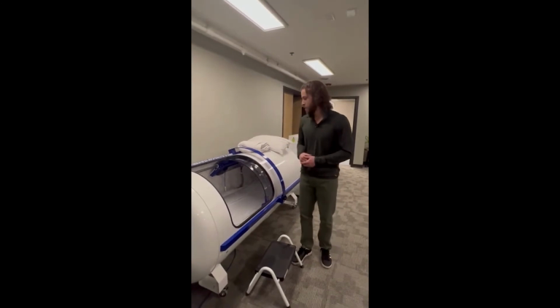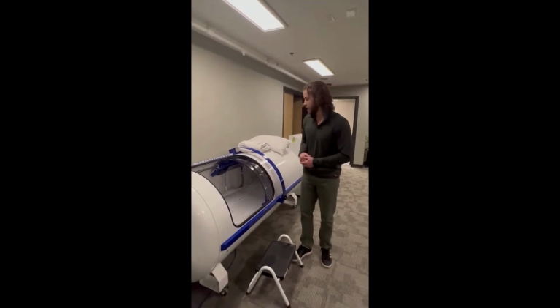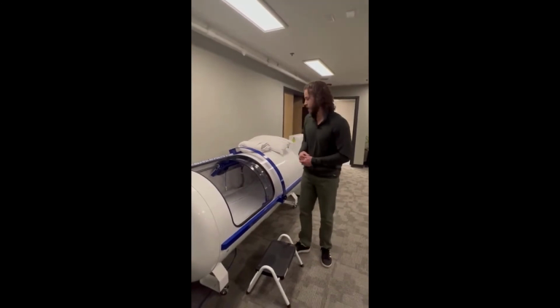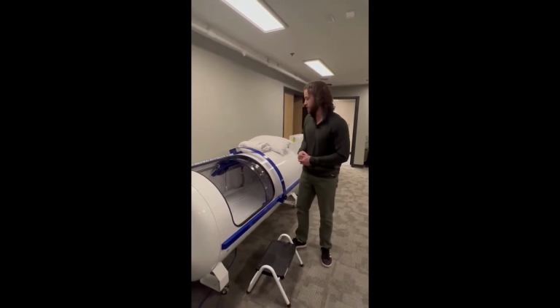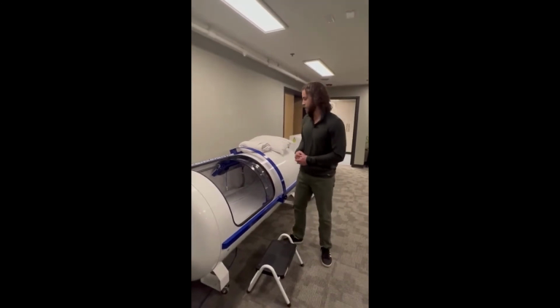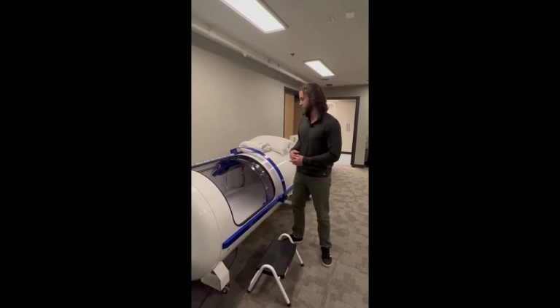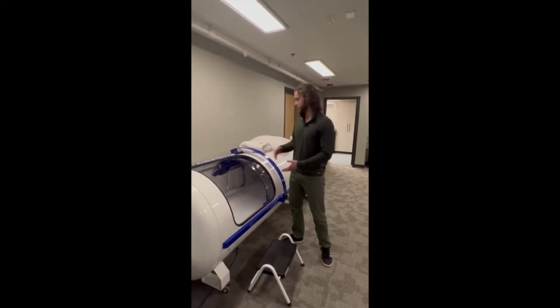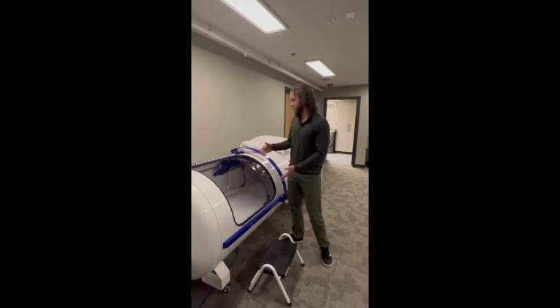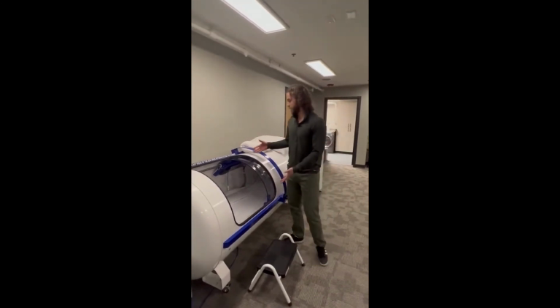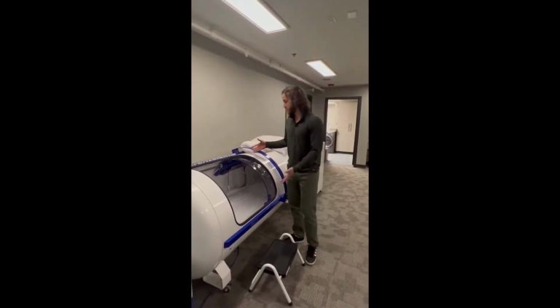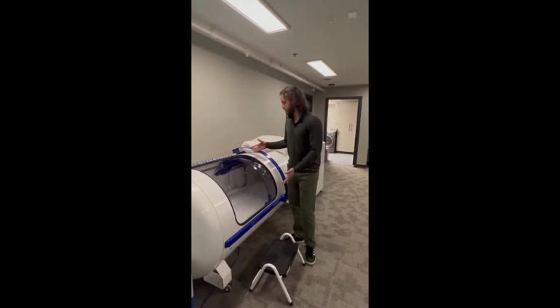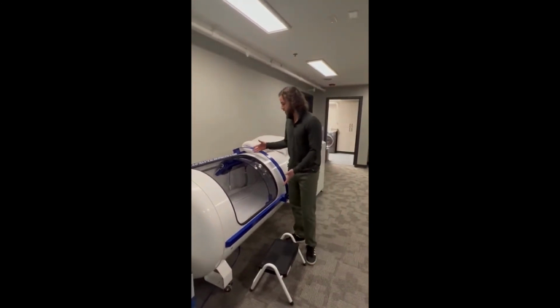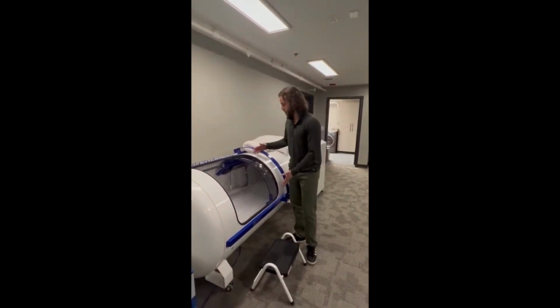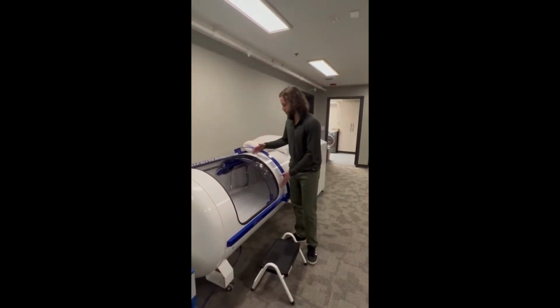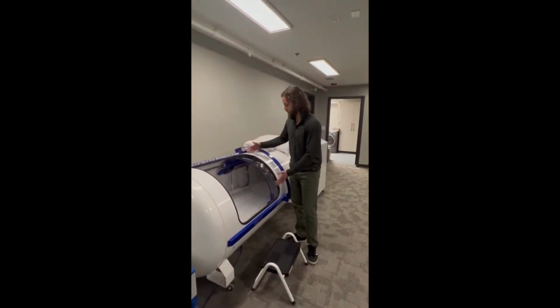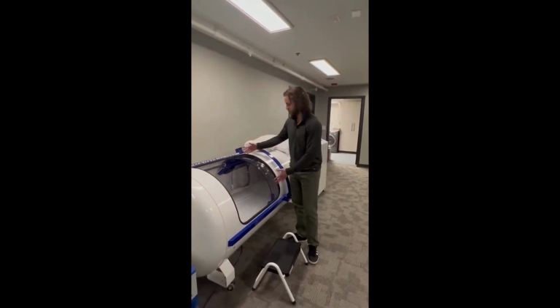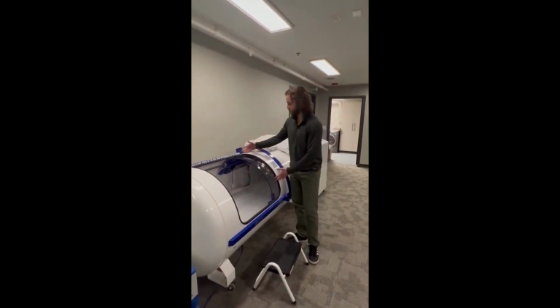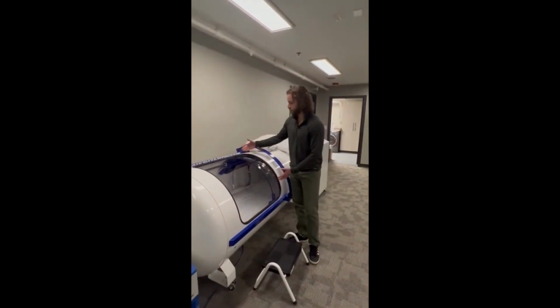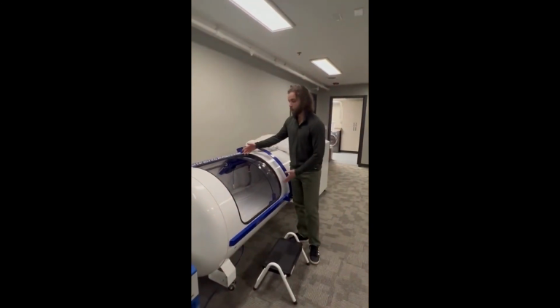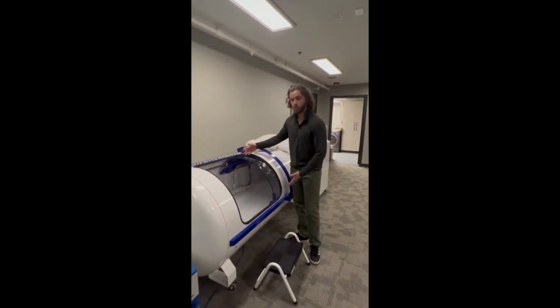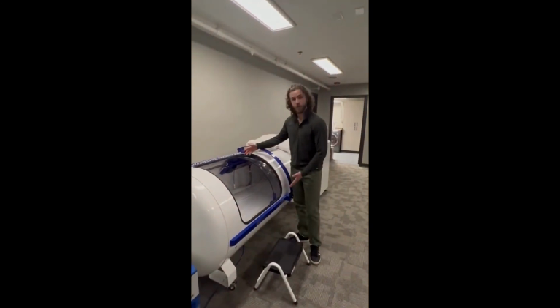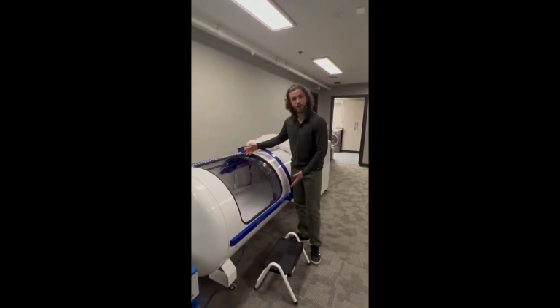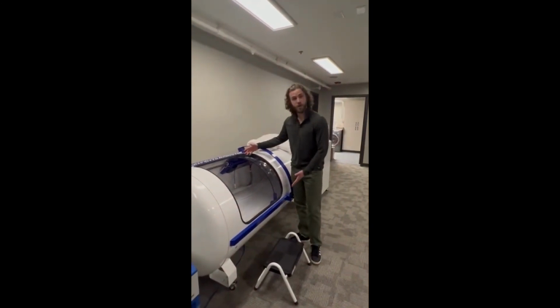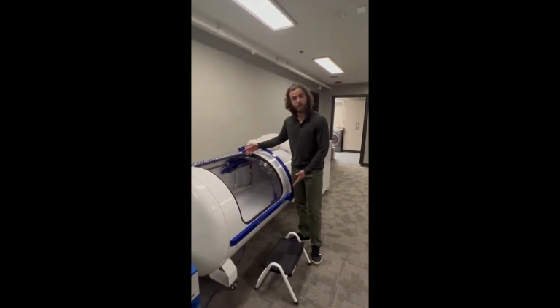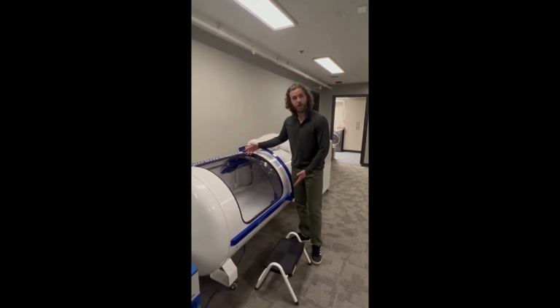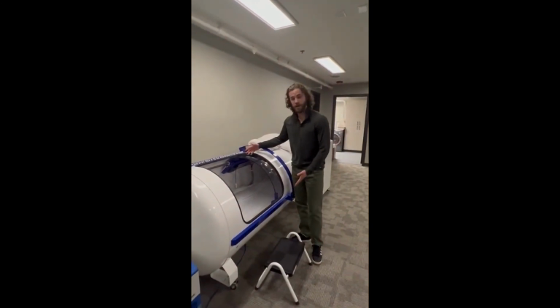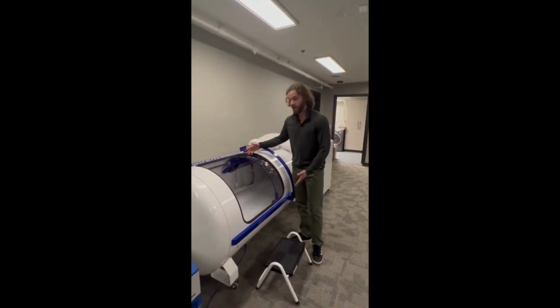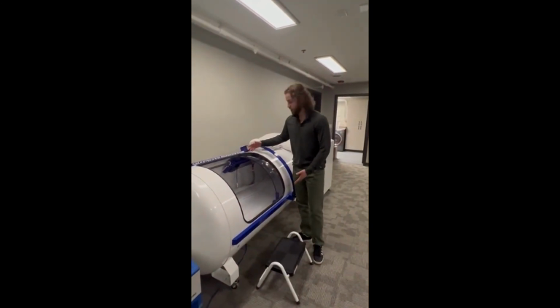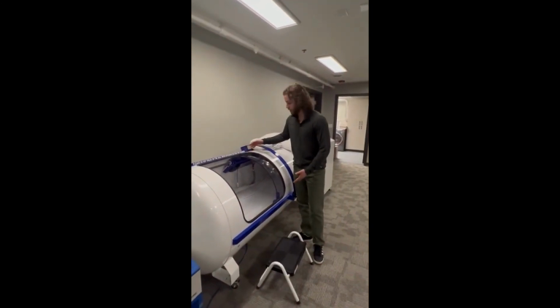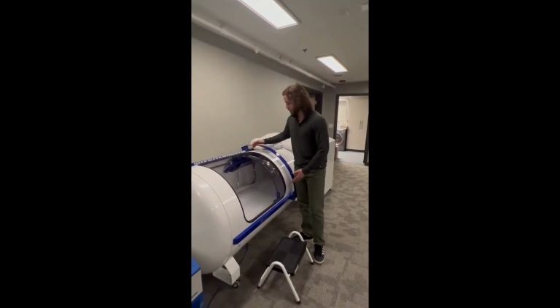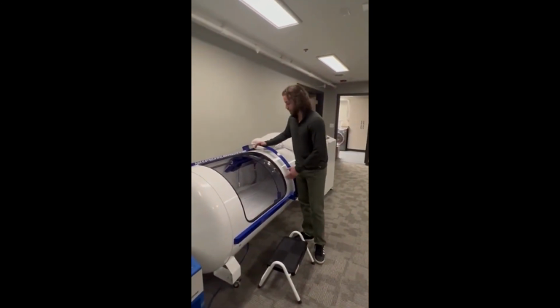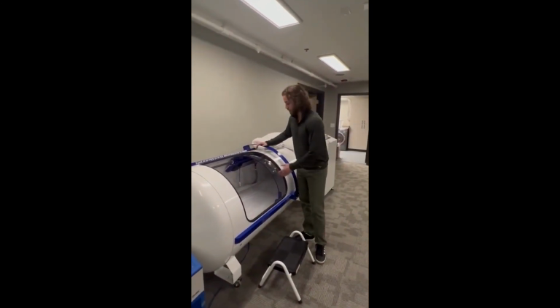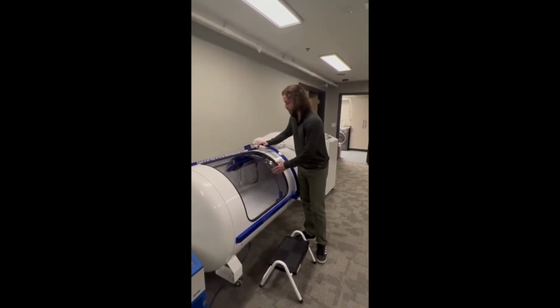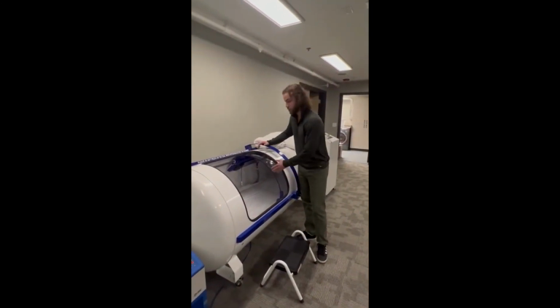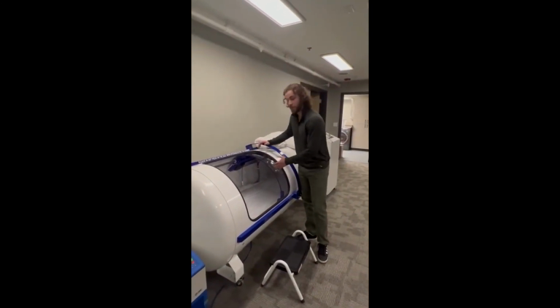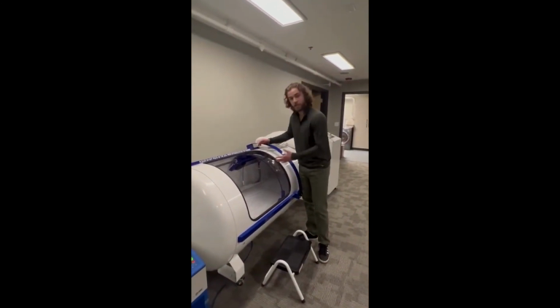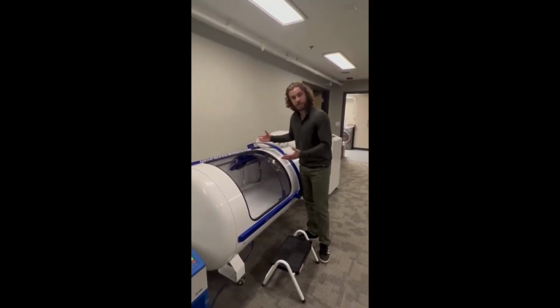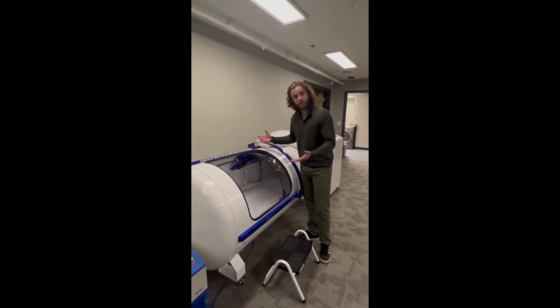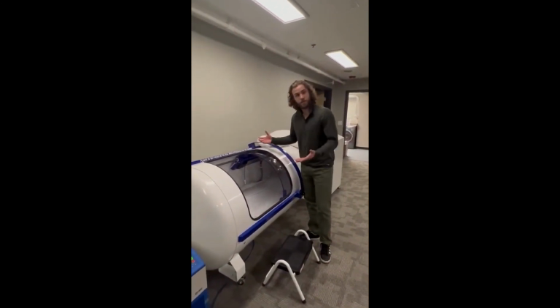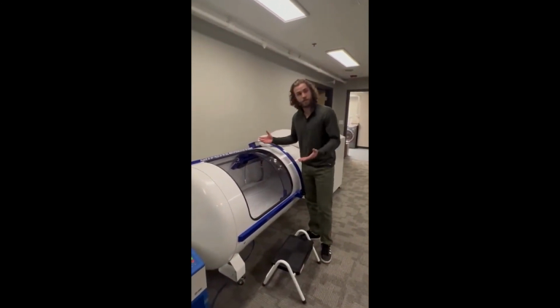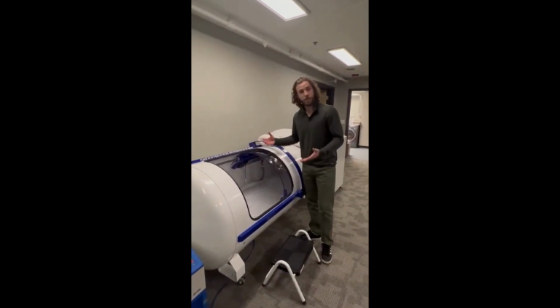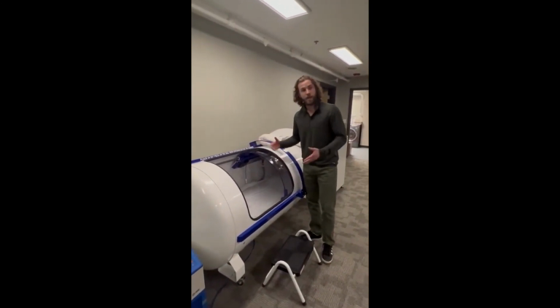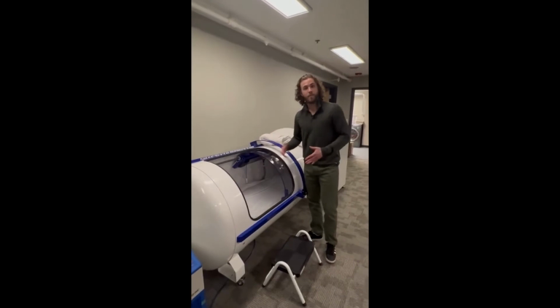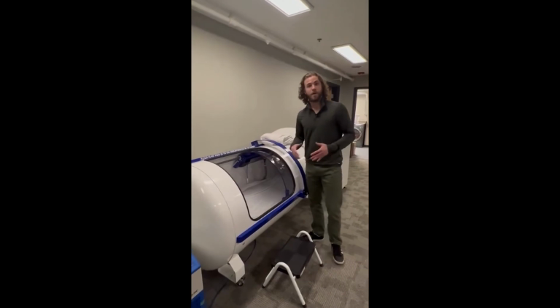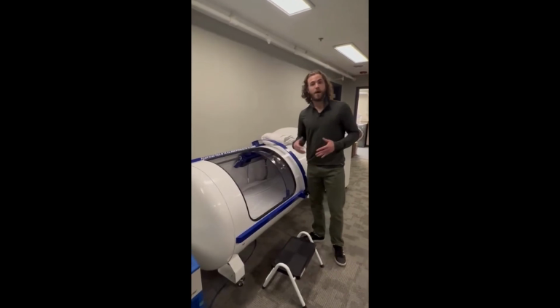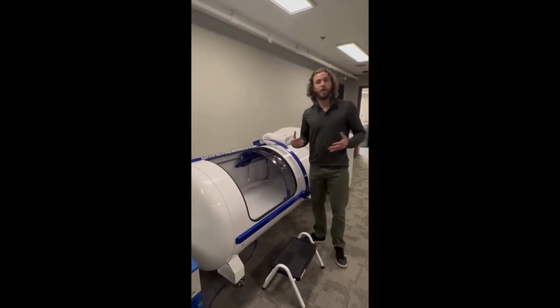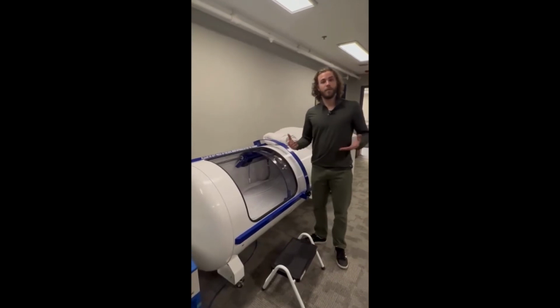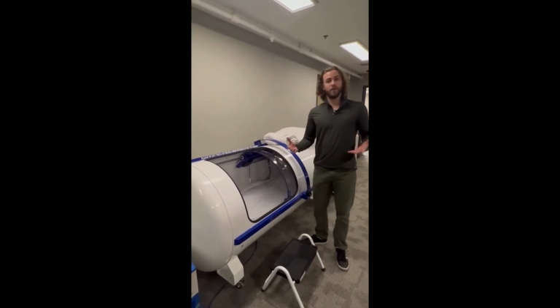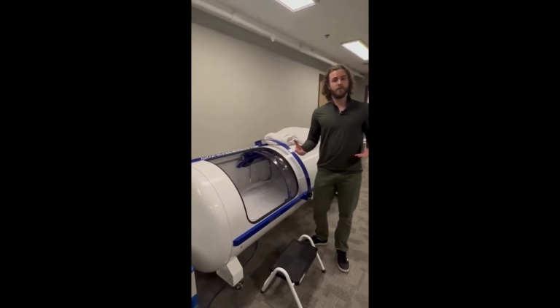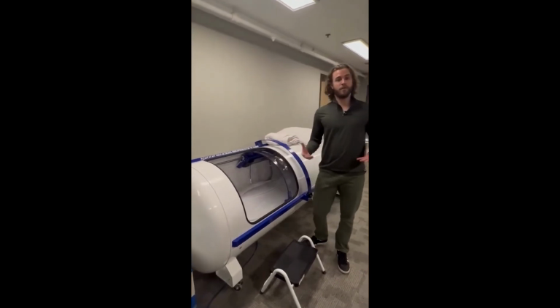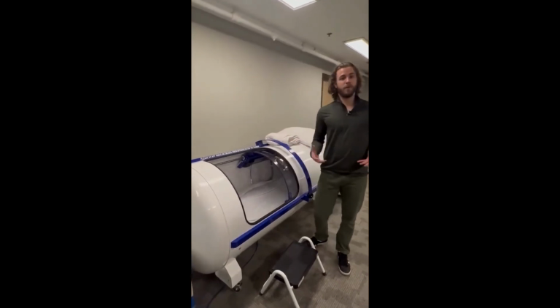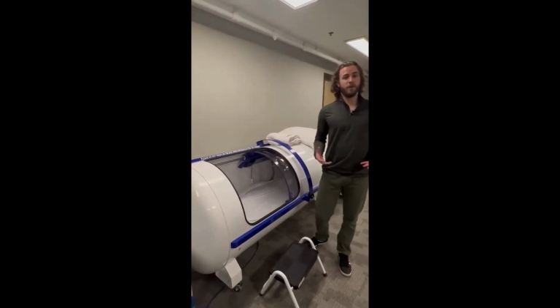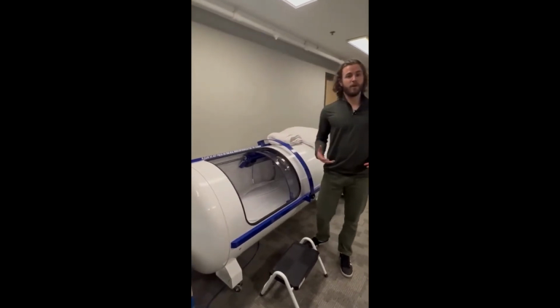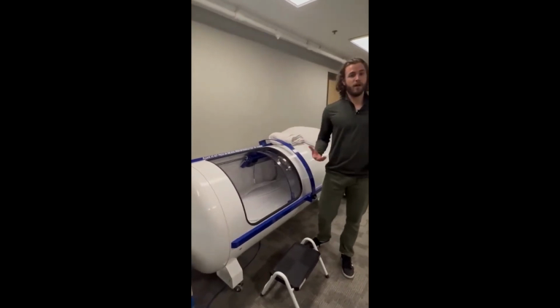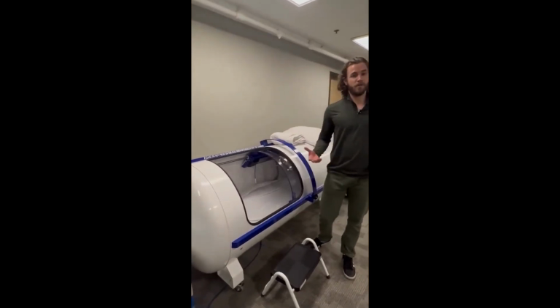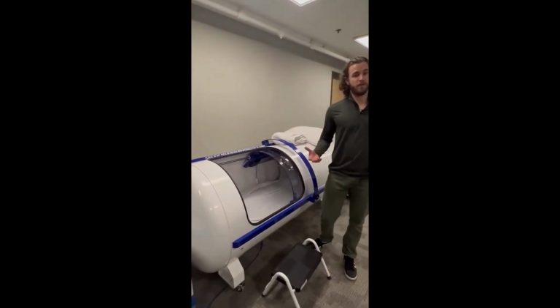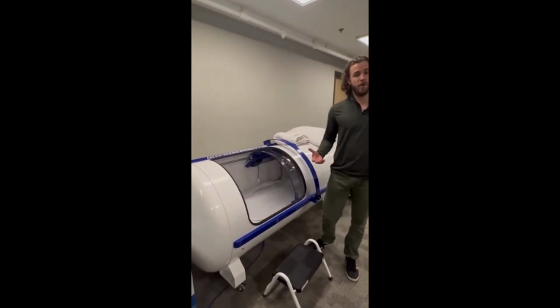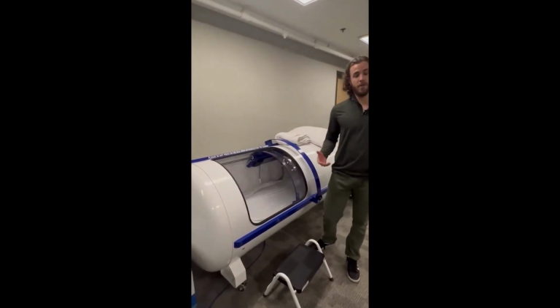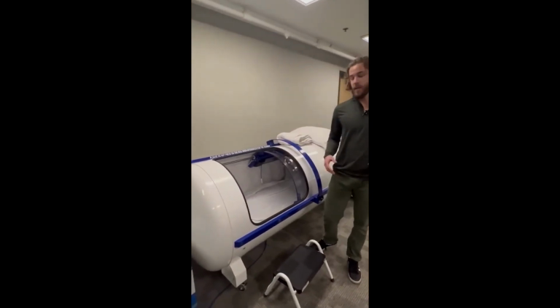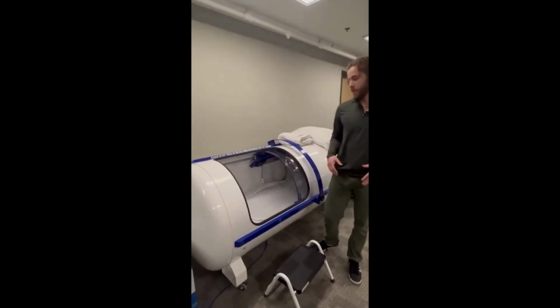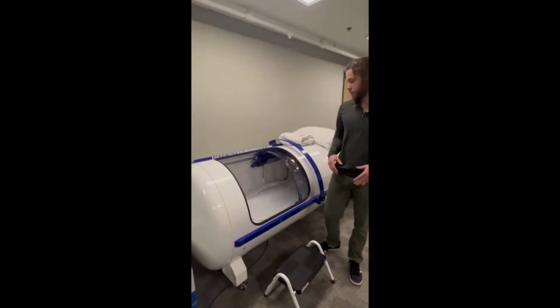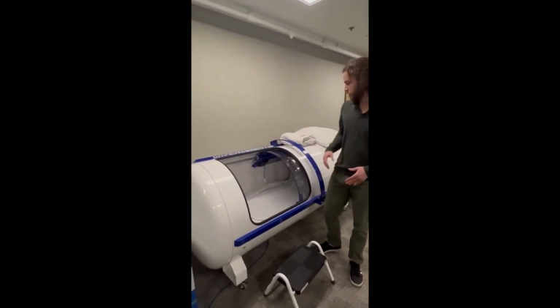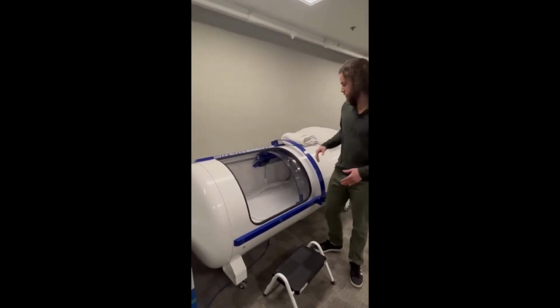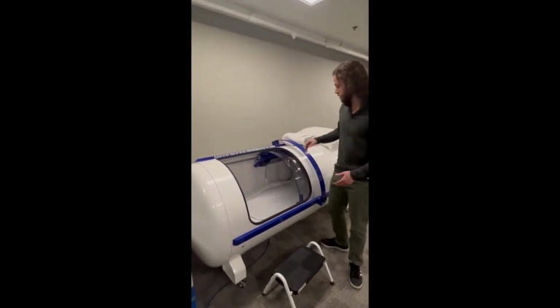As you can see, the chamber has a large window here so you can see through it, helping with any claustrophobia issues.